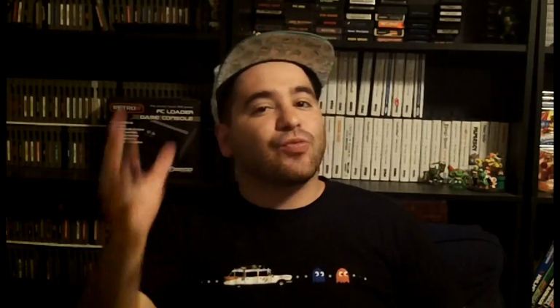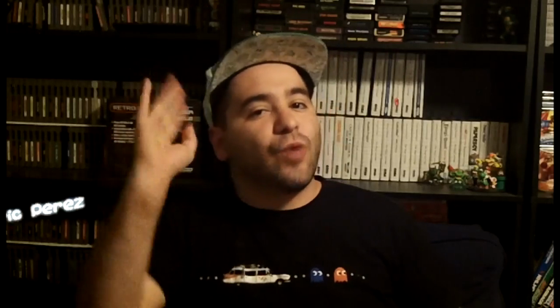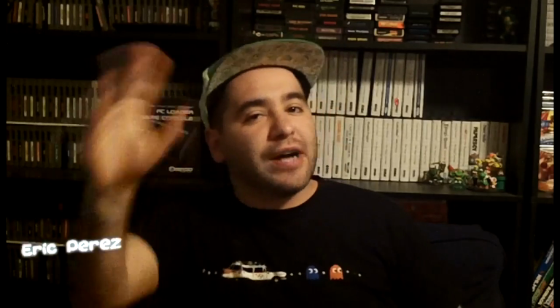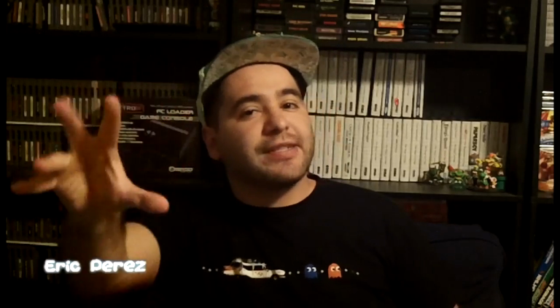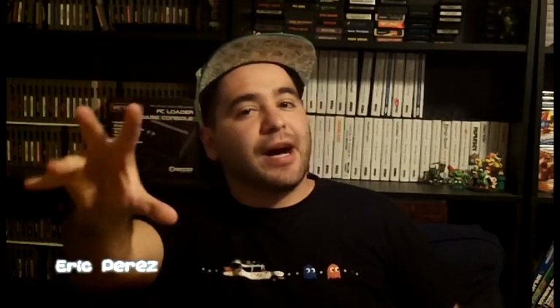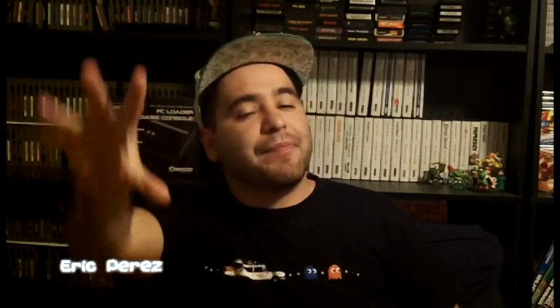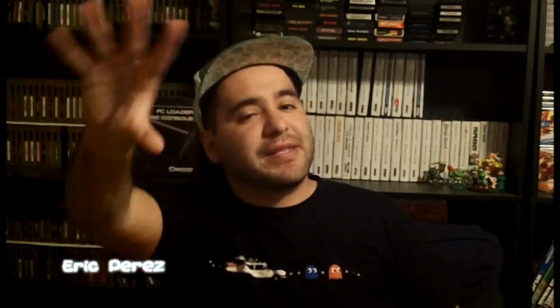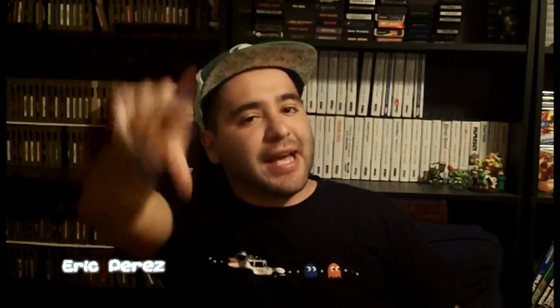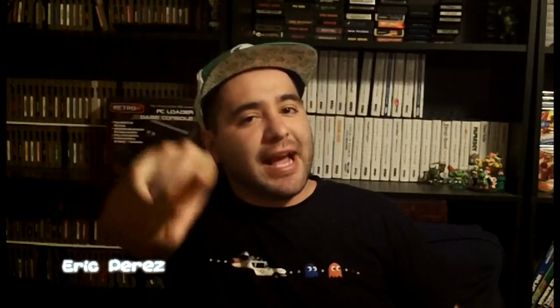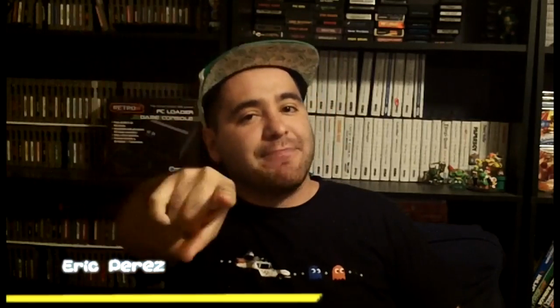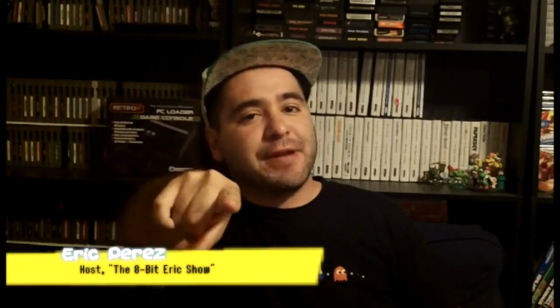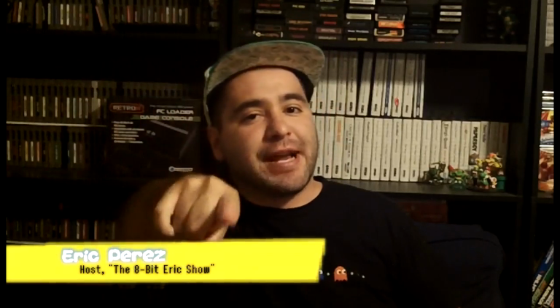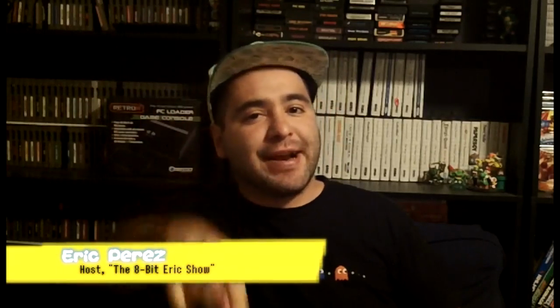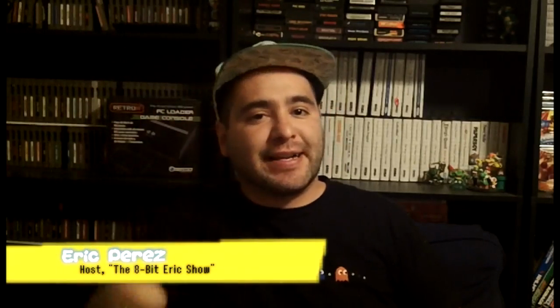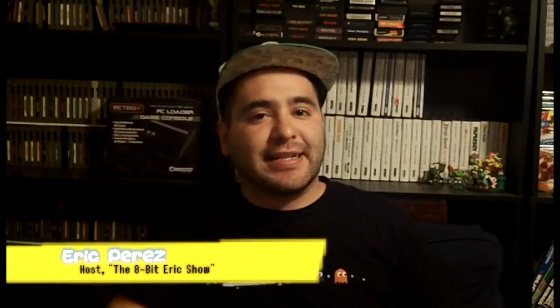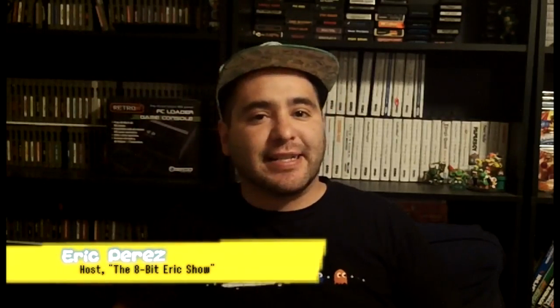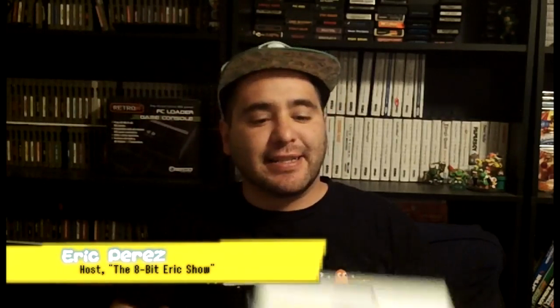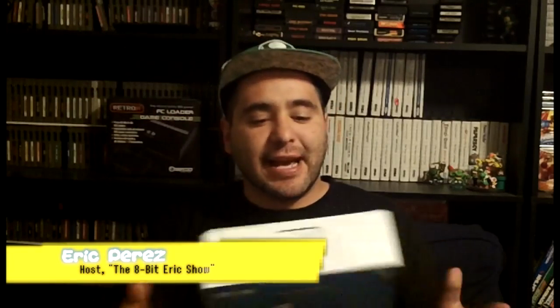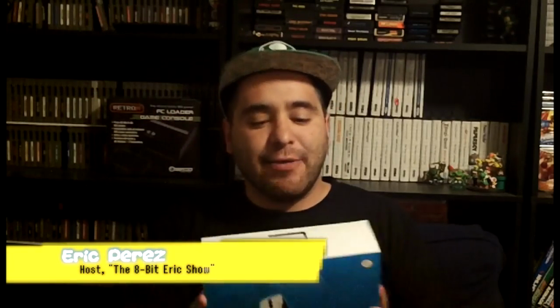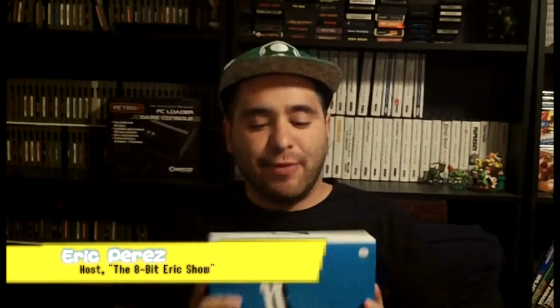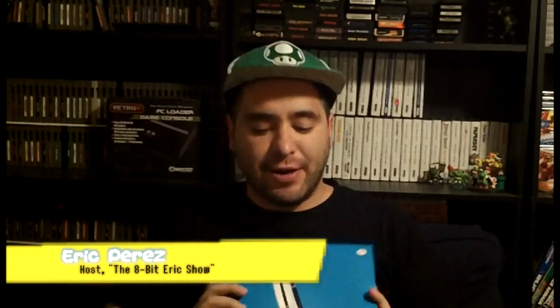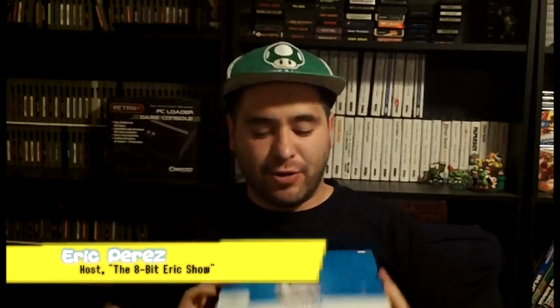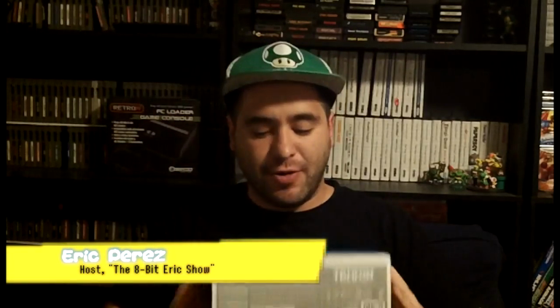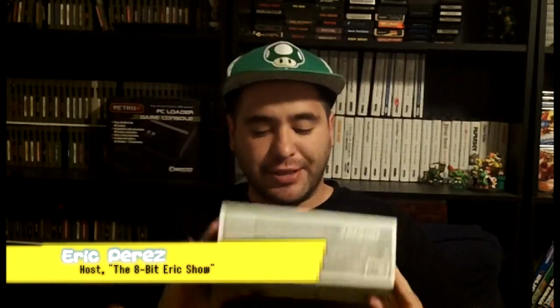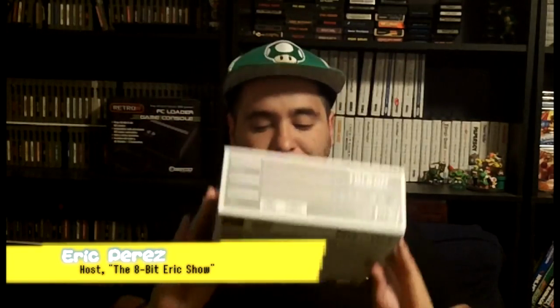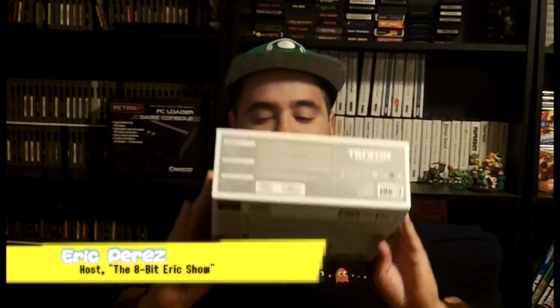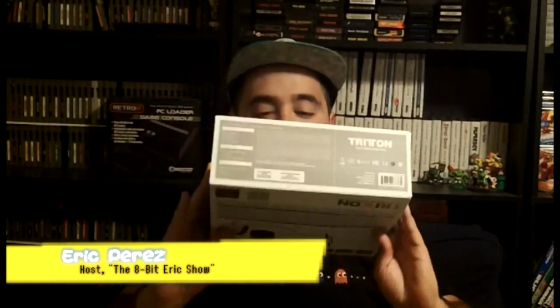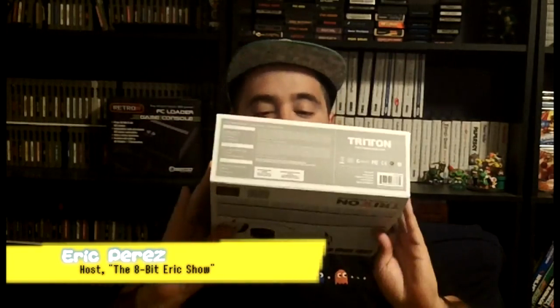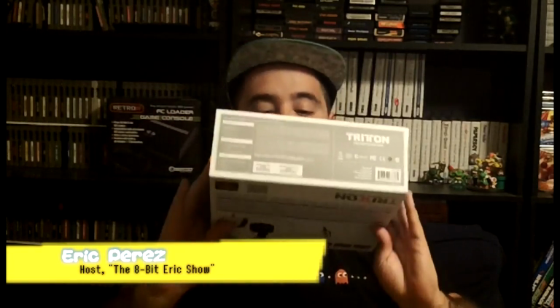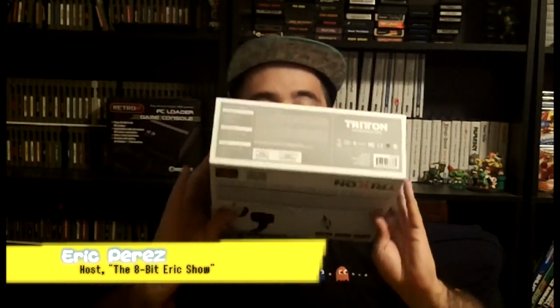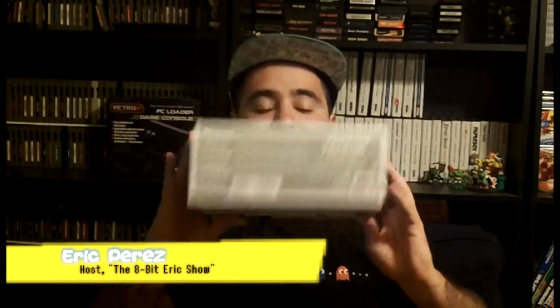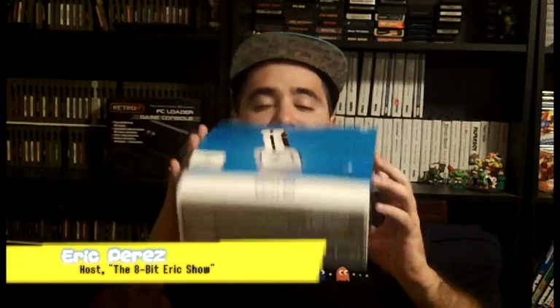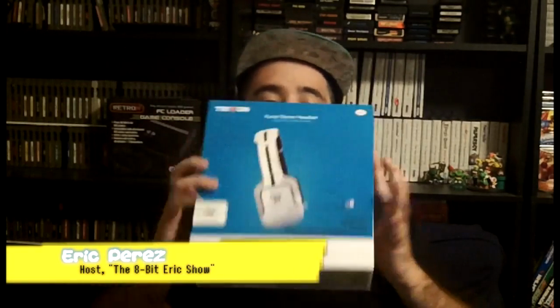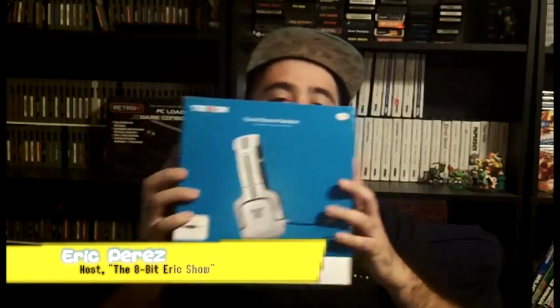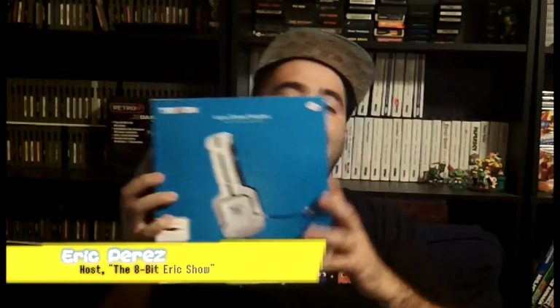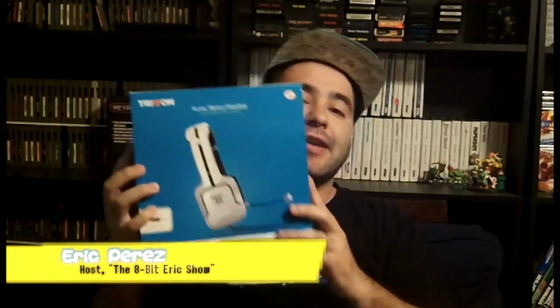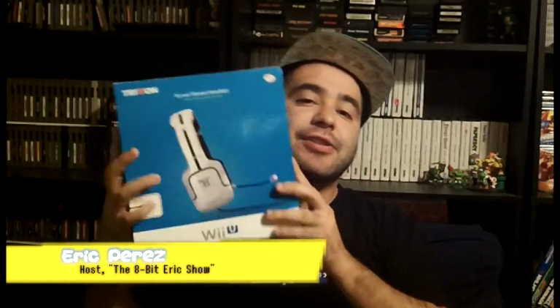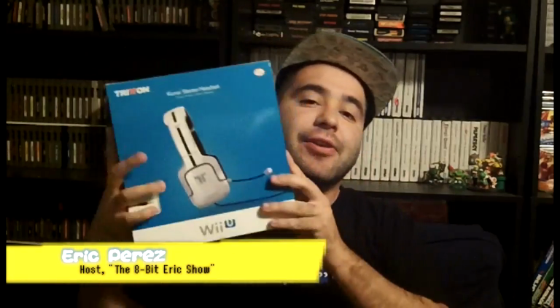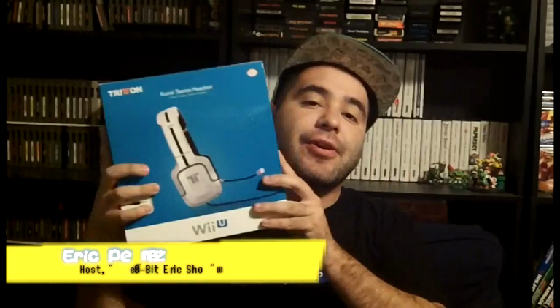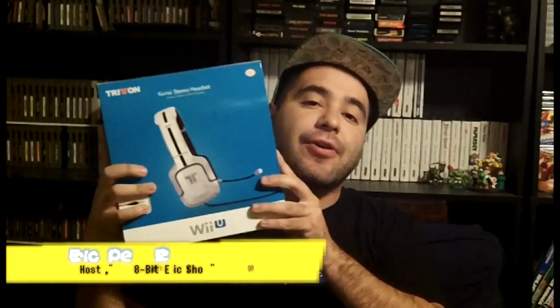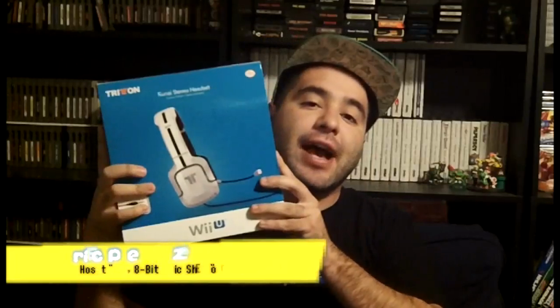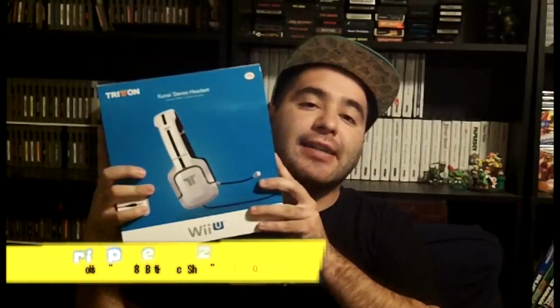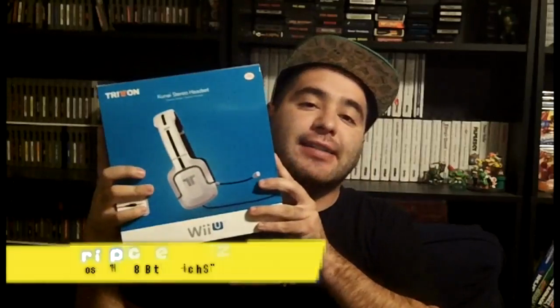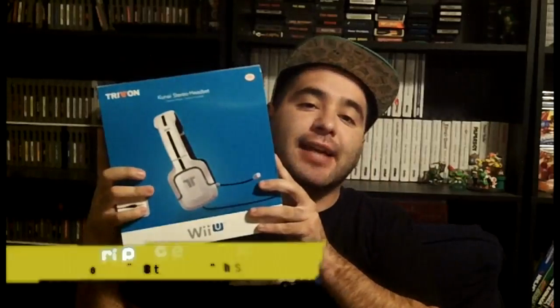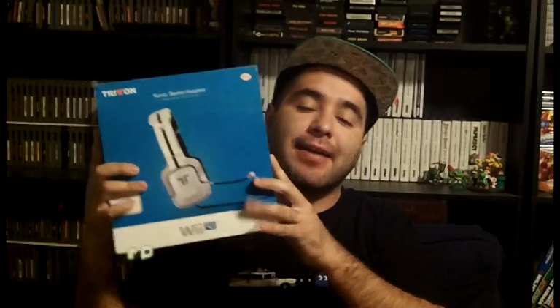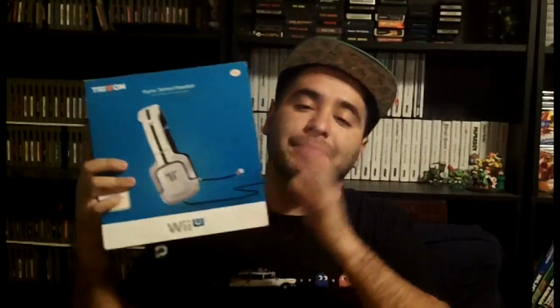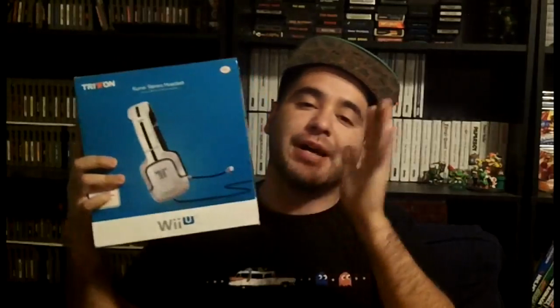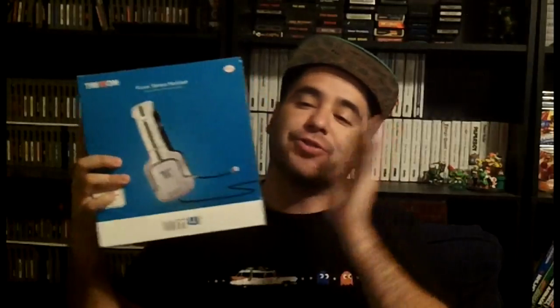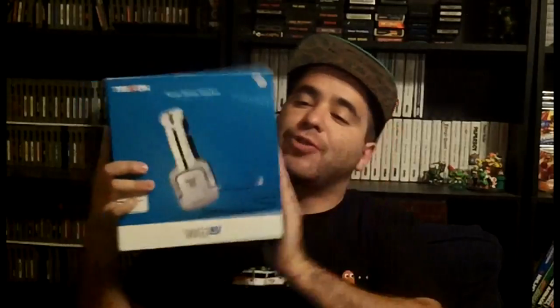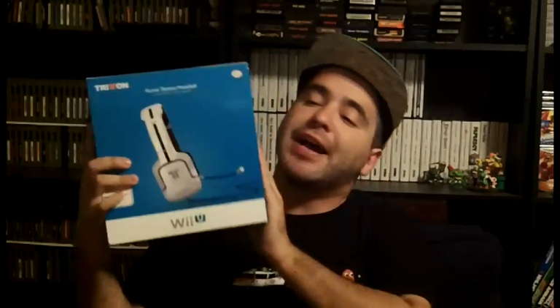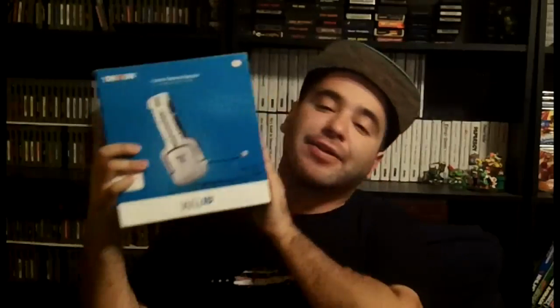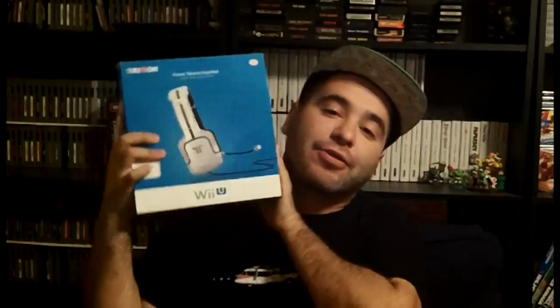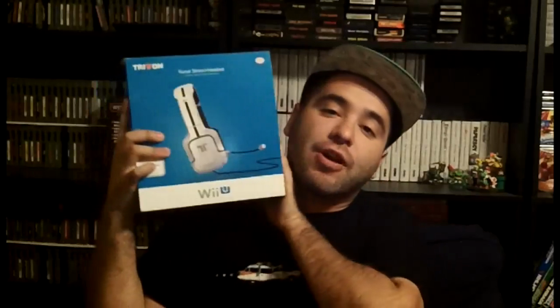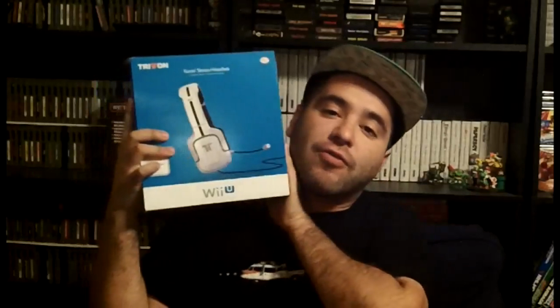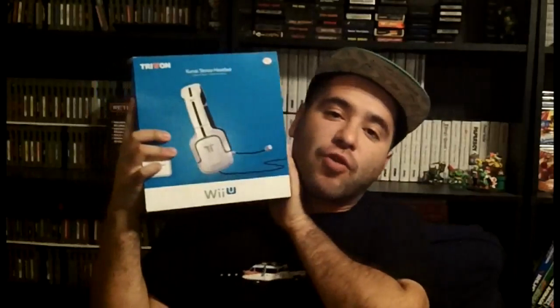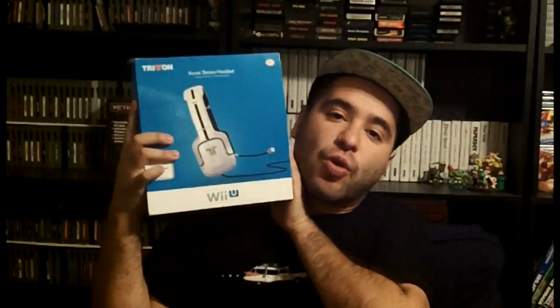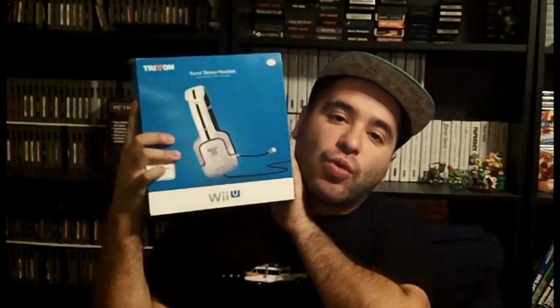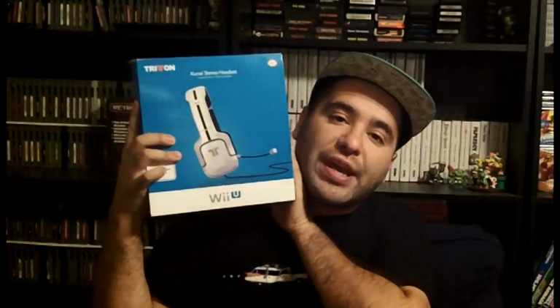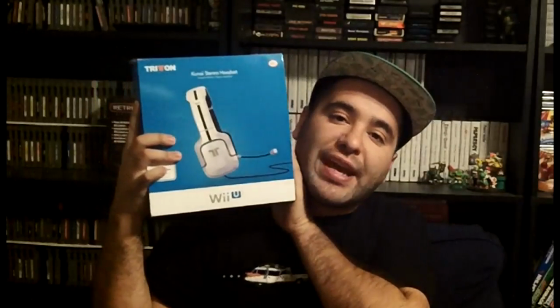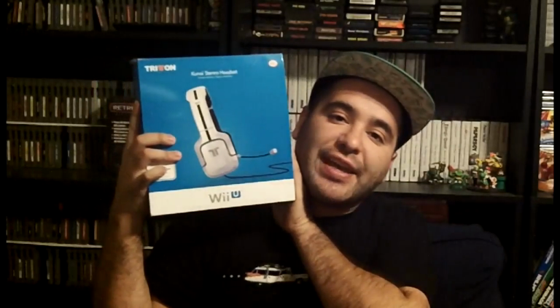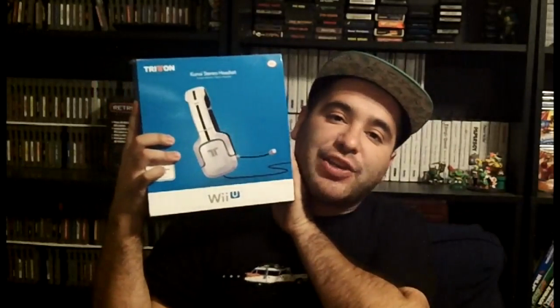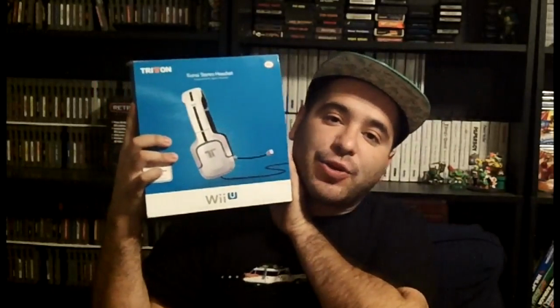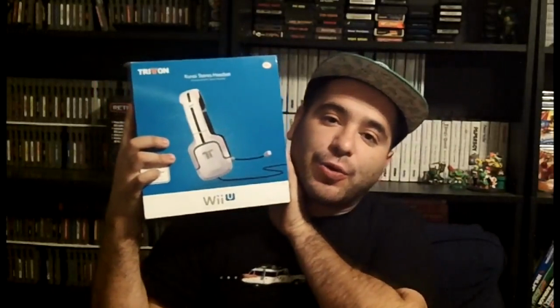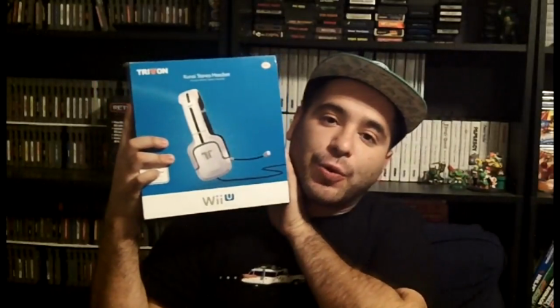What's up? It's 8BitEric and today we are going to review the Kunei stereo headset by Triton for the Wii U.